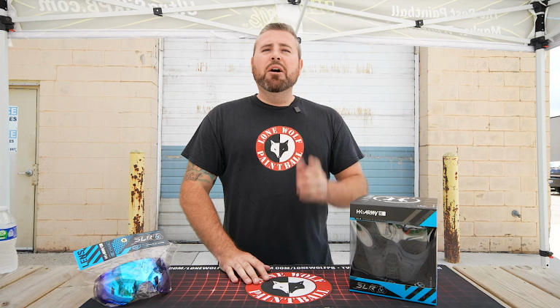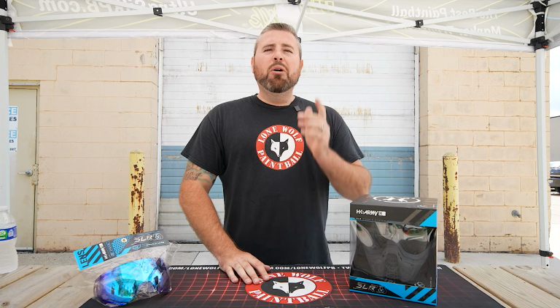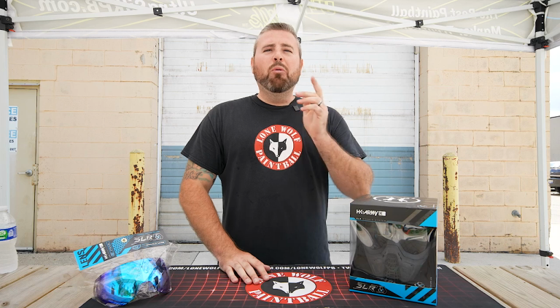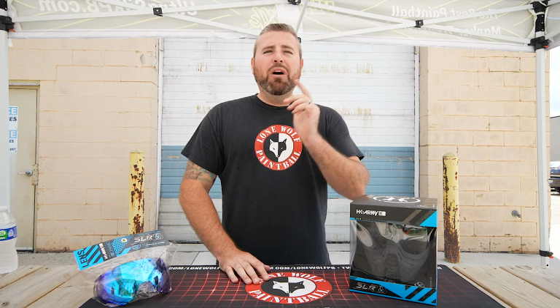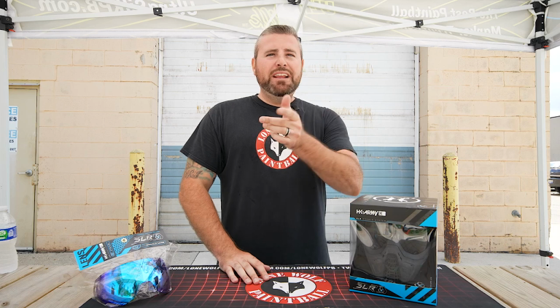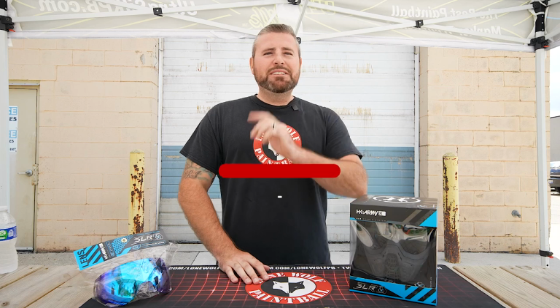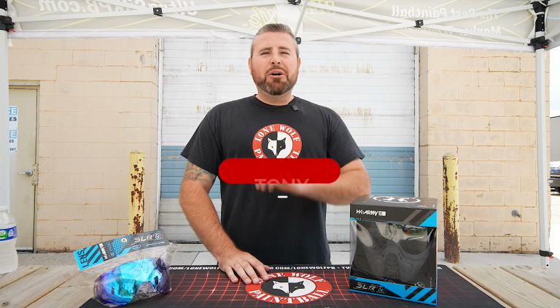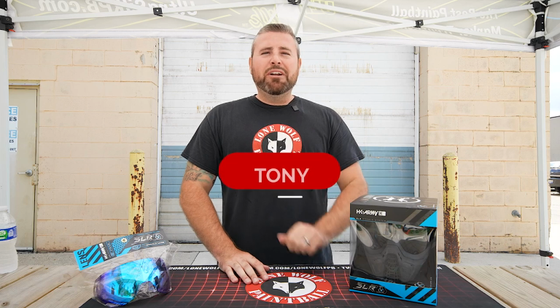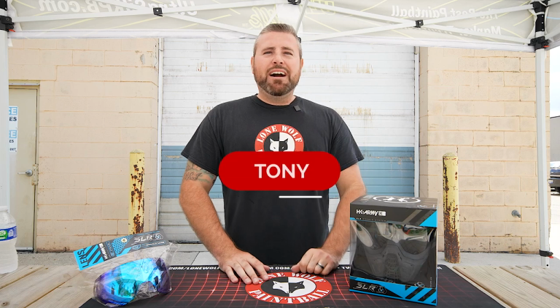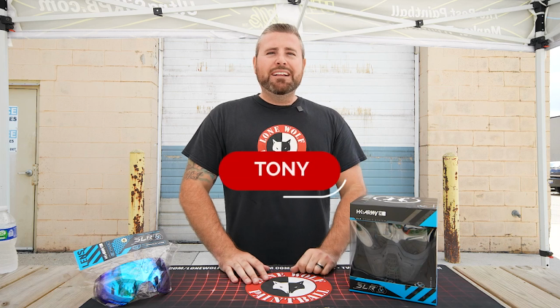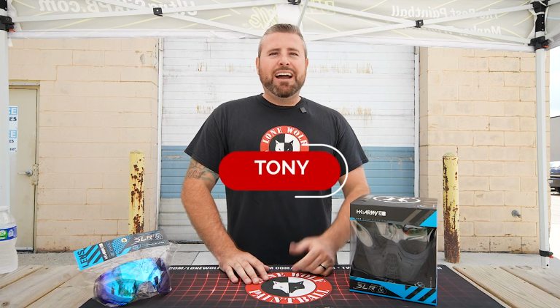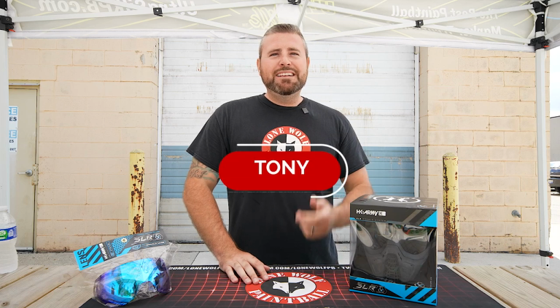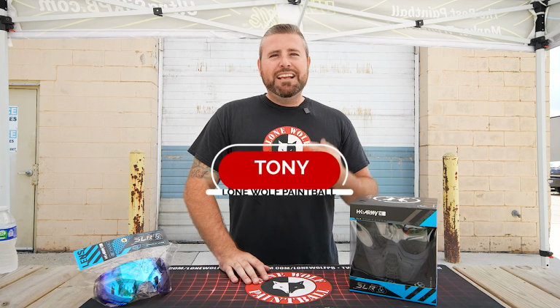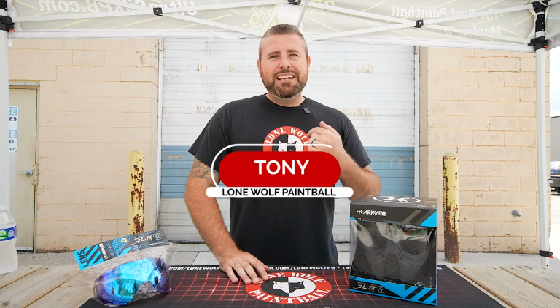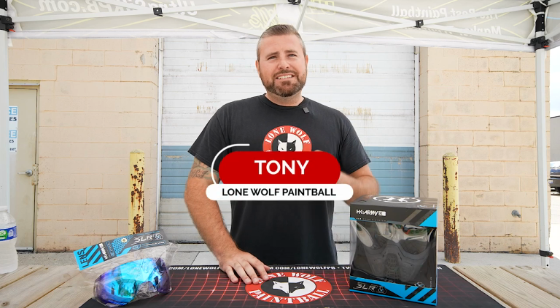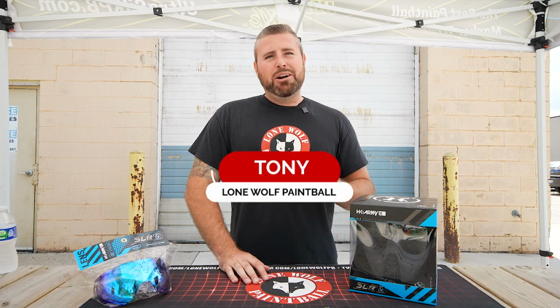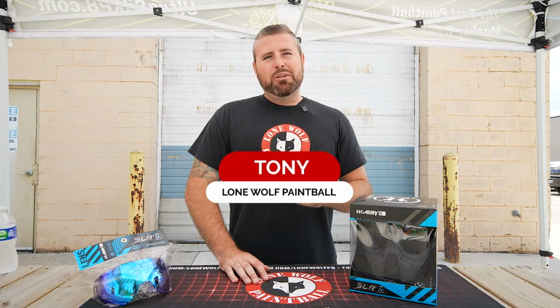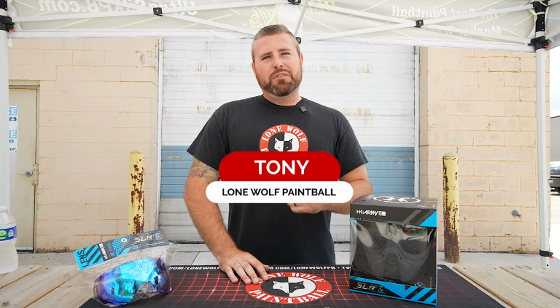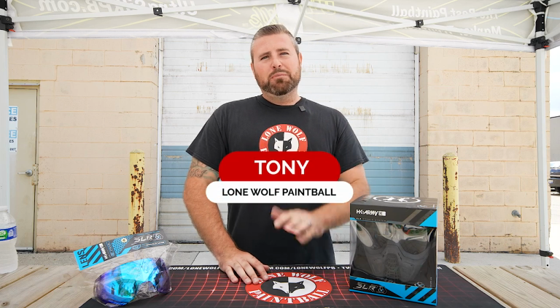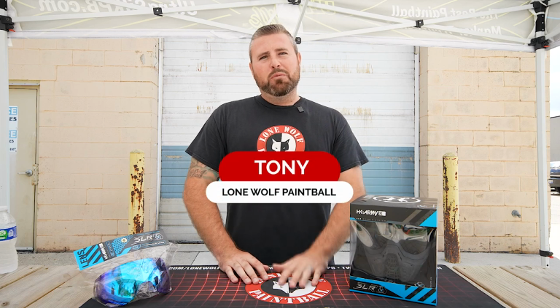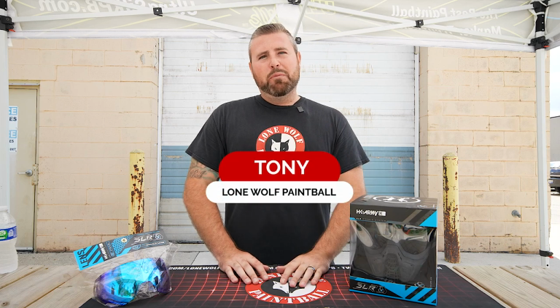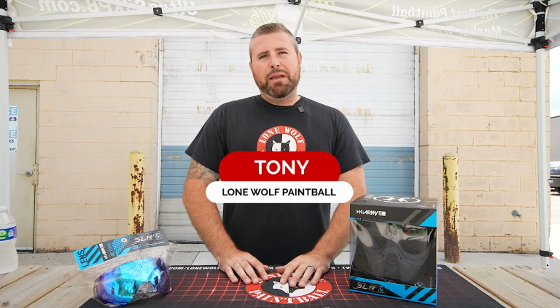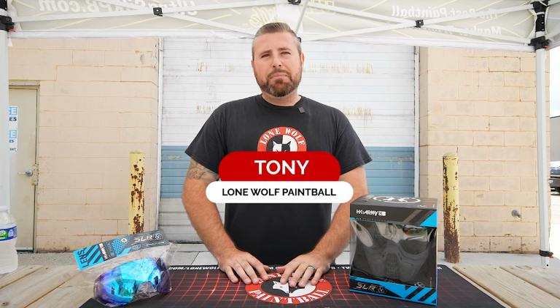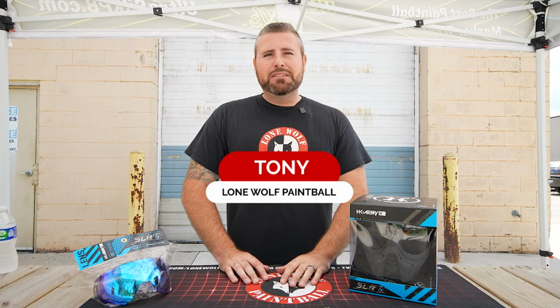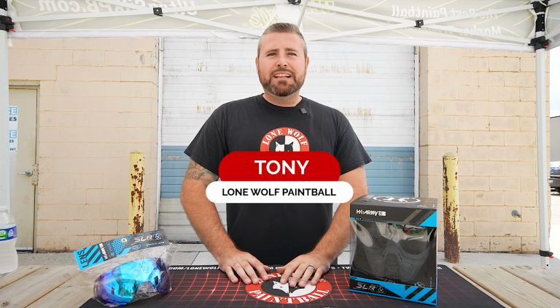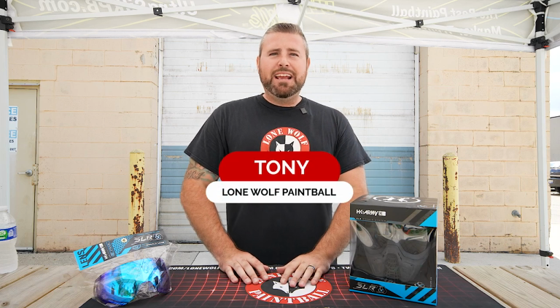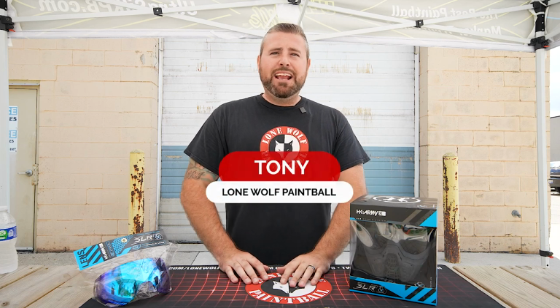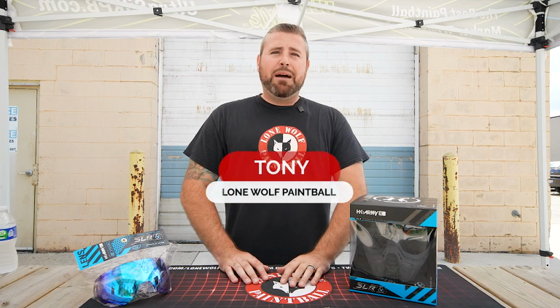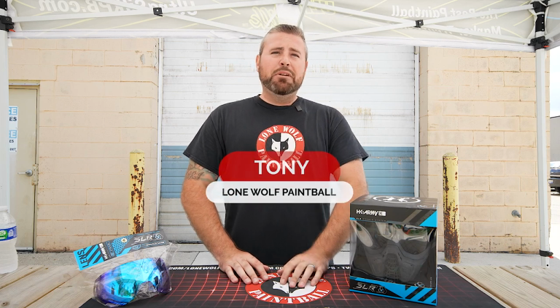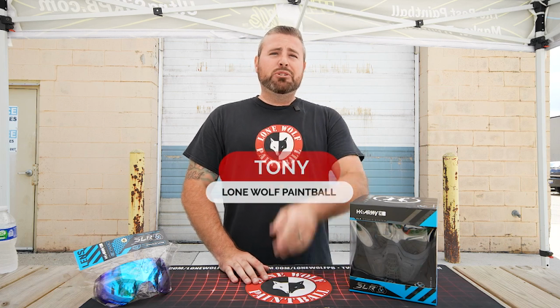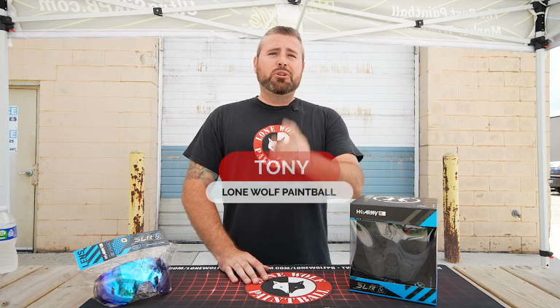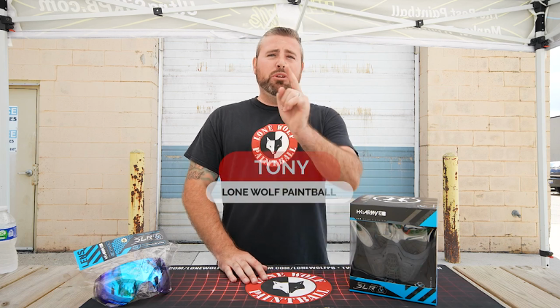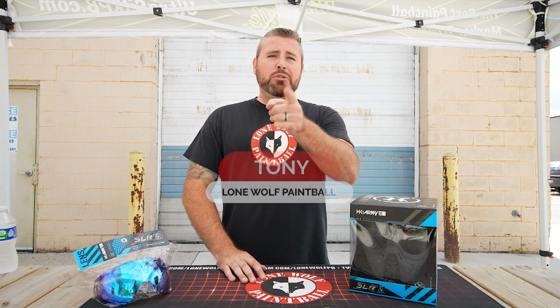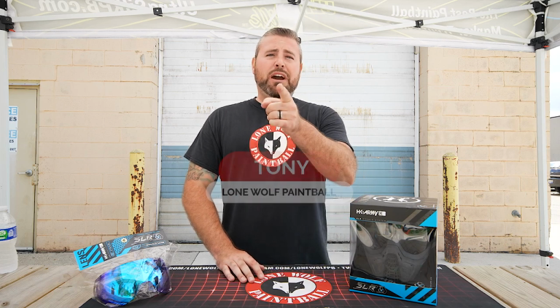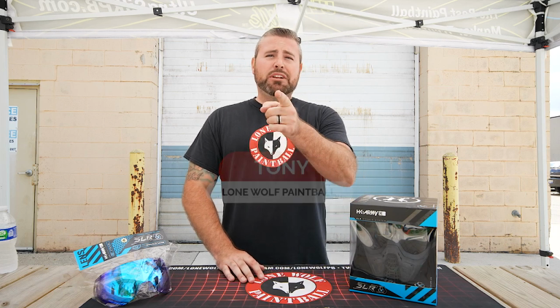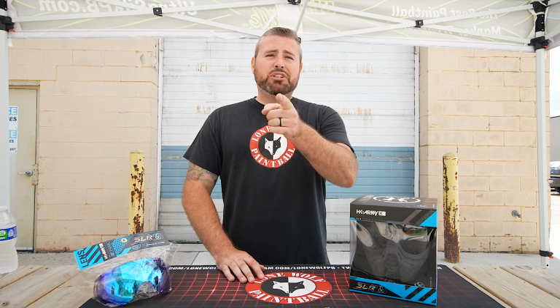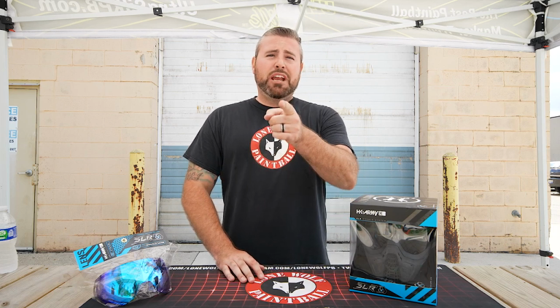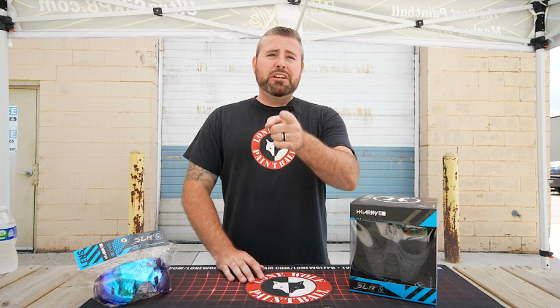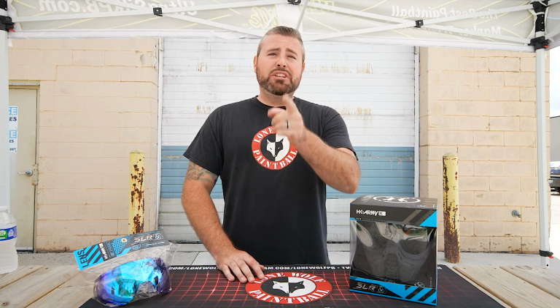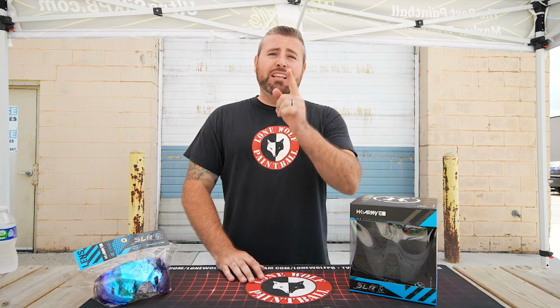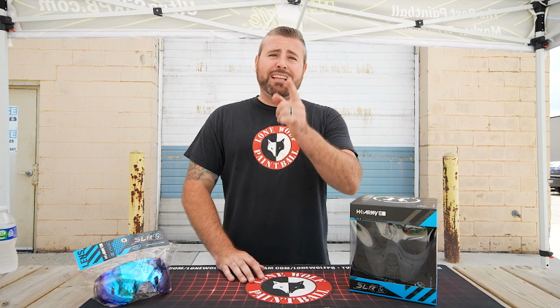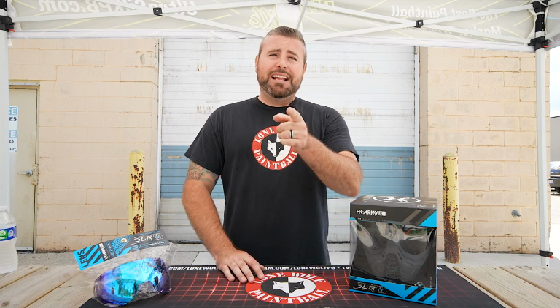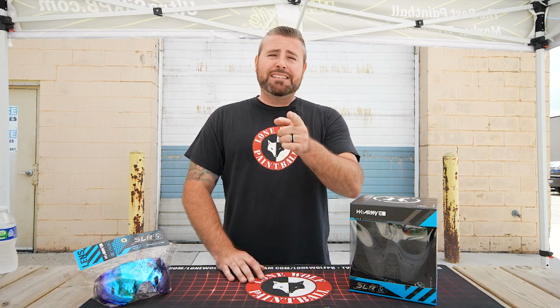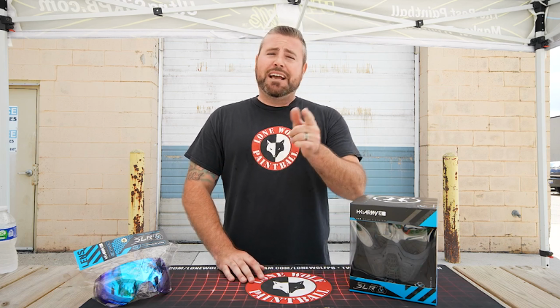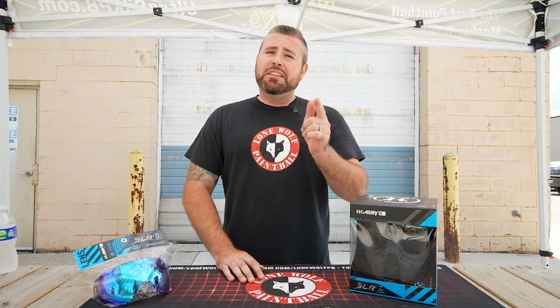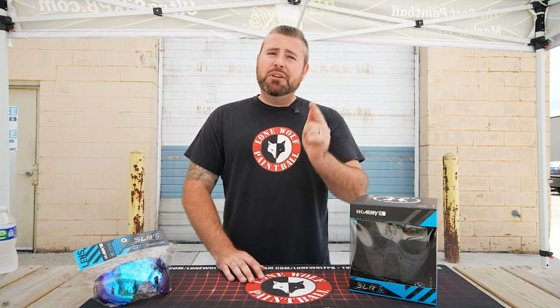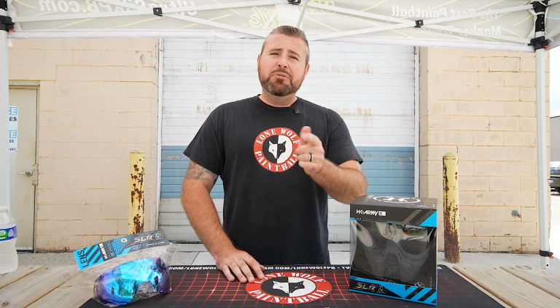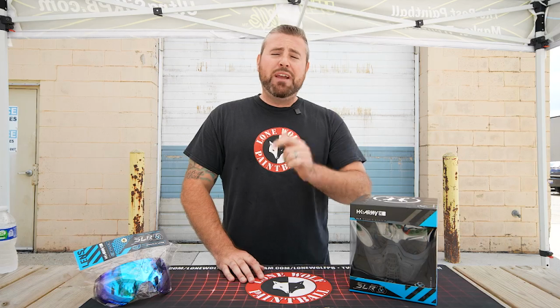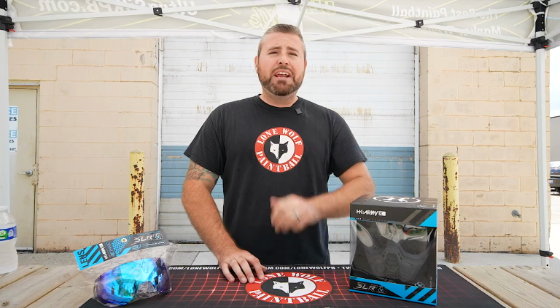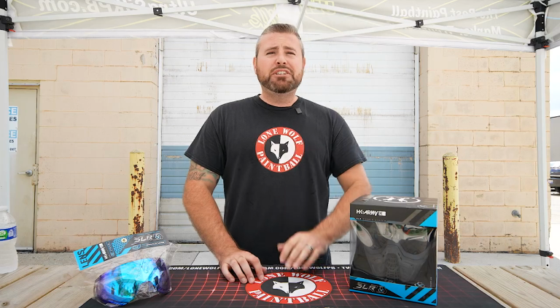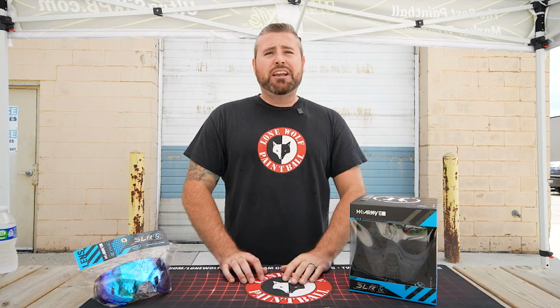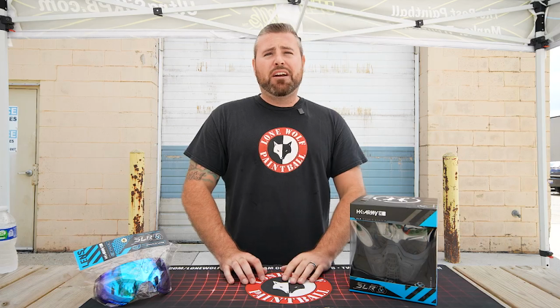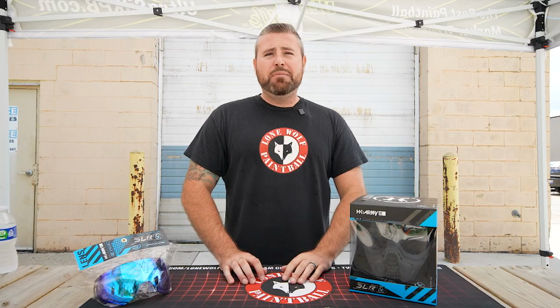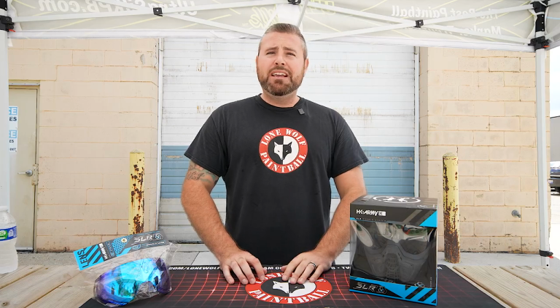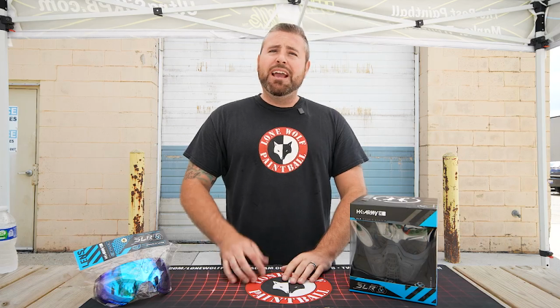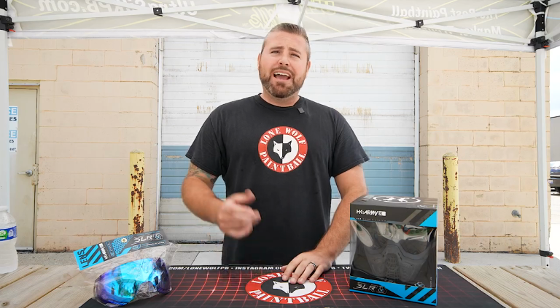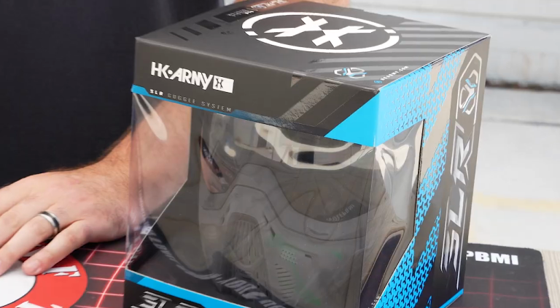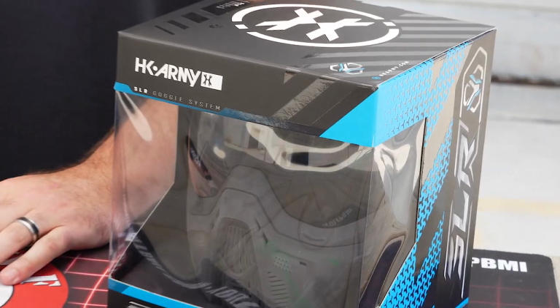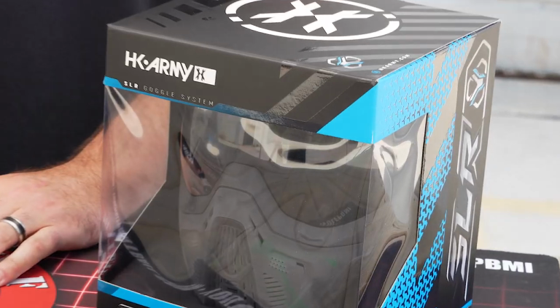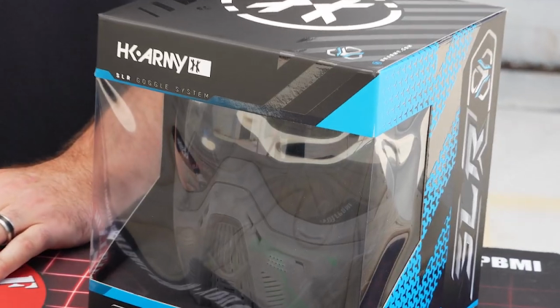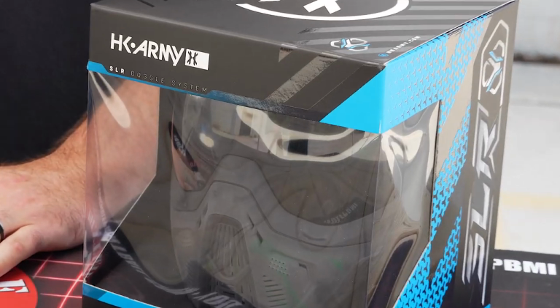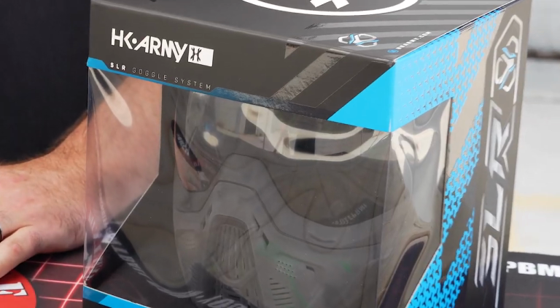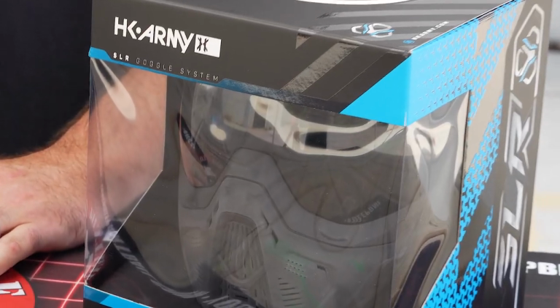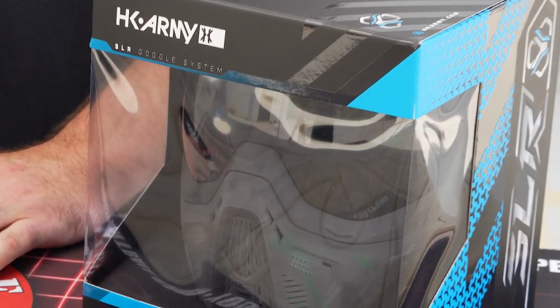What is going on guys? It is Tony from Lone Wolf Paintball. Today I'm gonna show you how to change the lens on the new HK Army SLR Goggle.